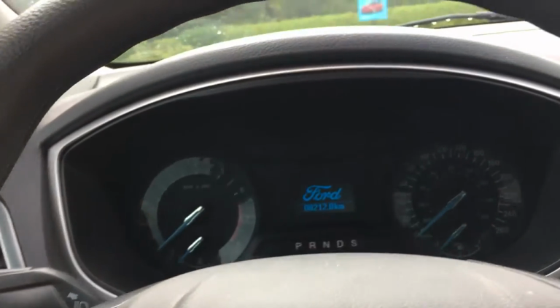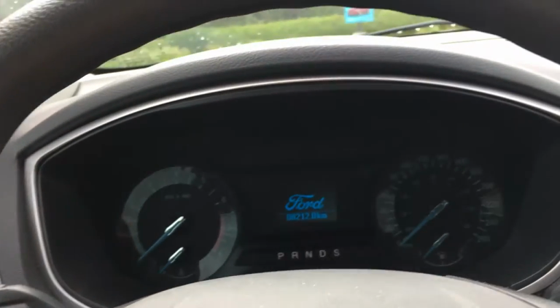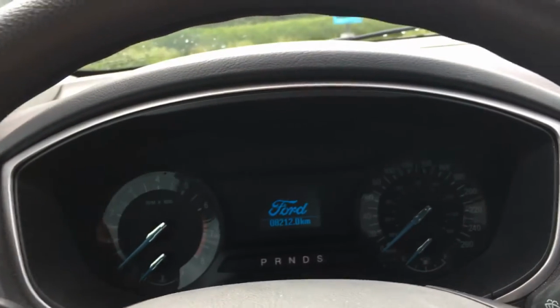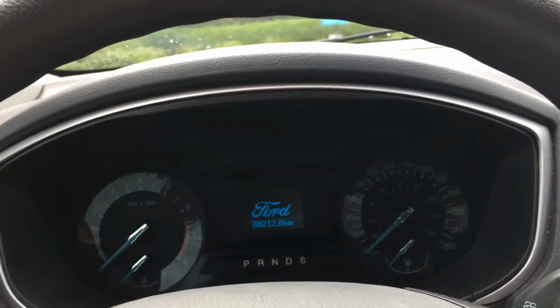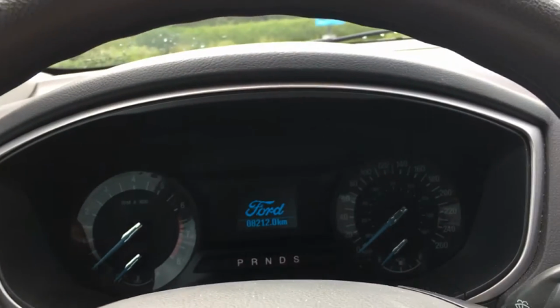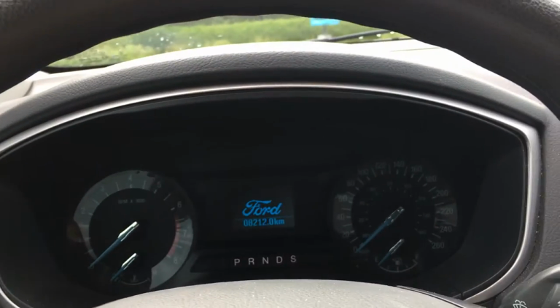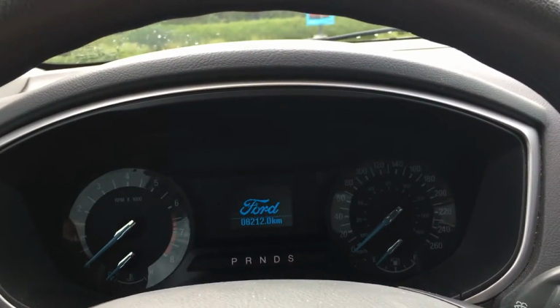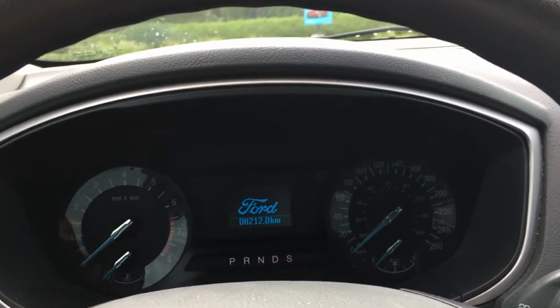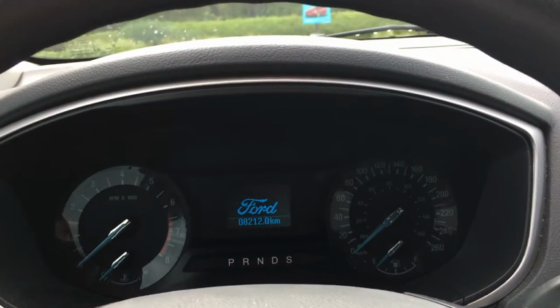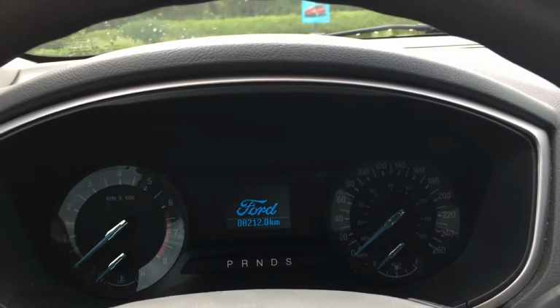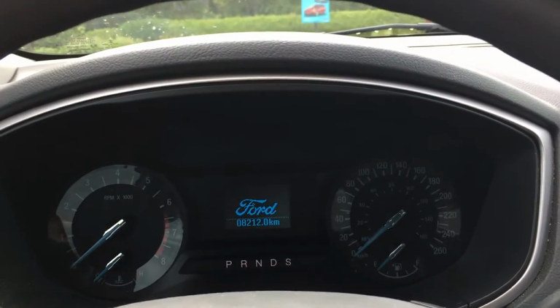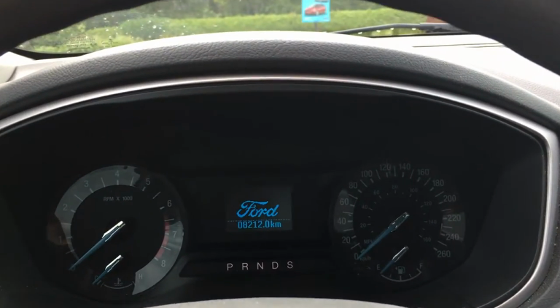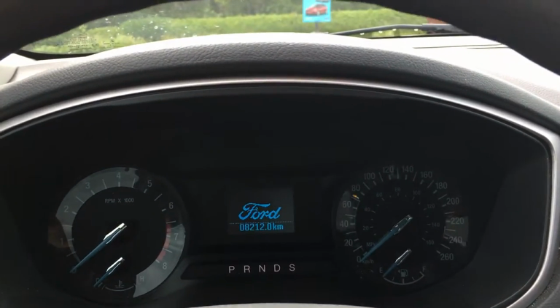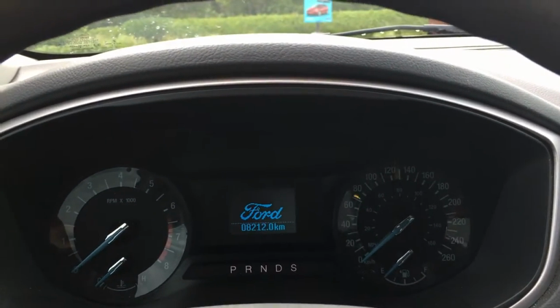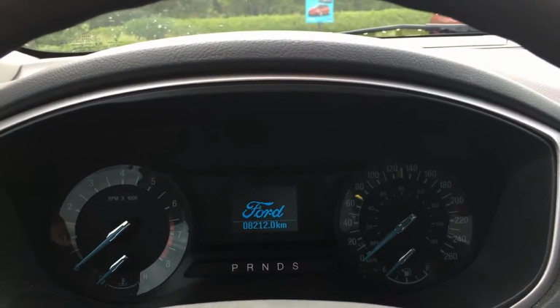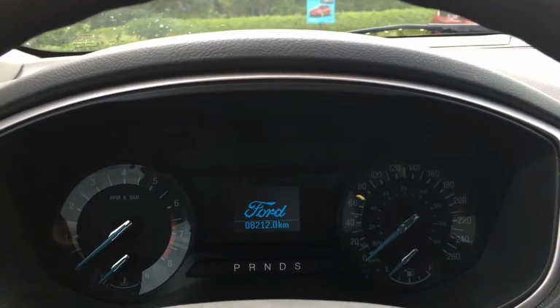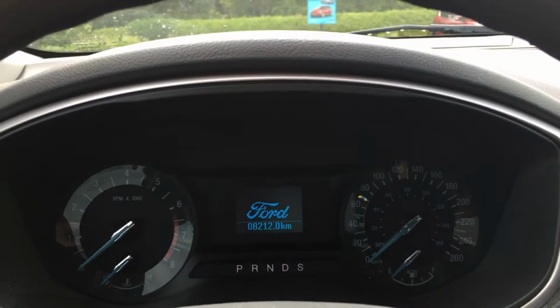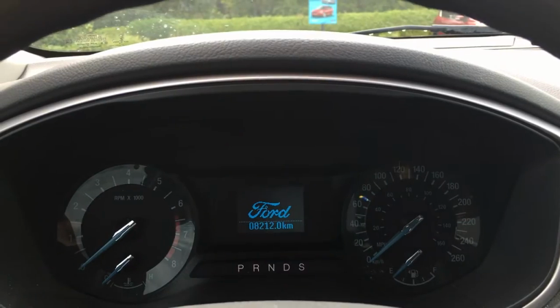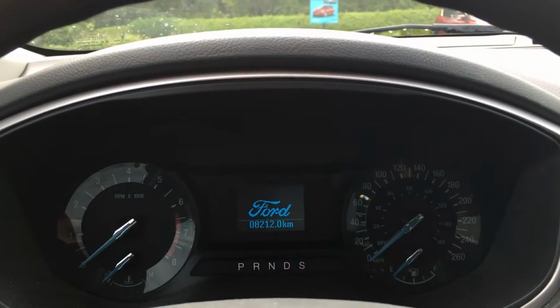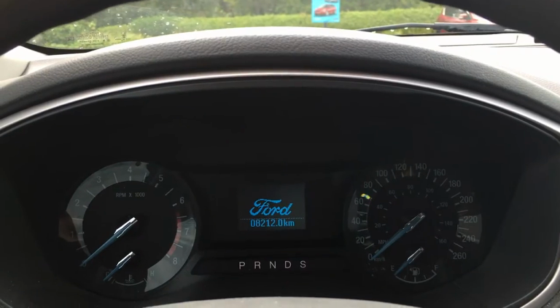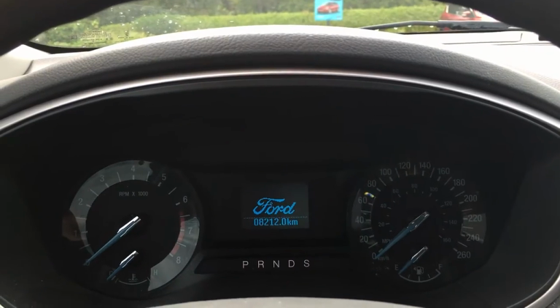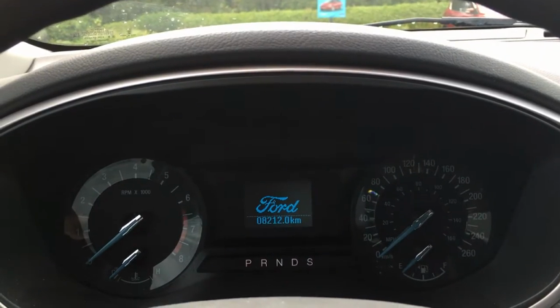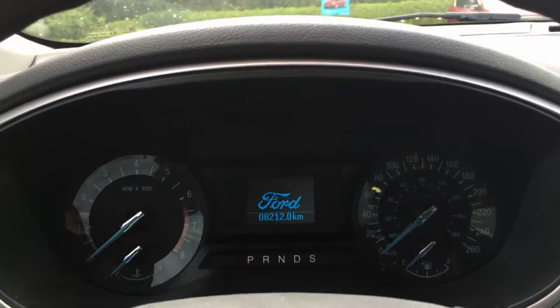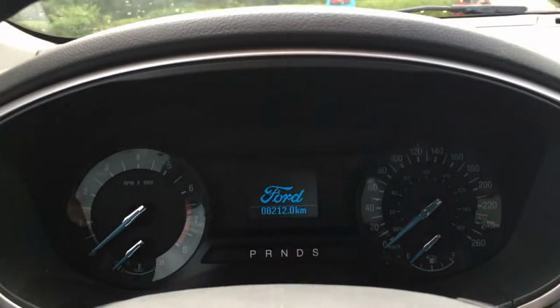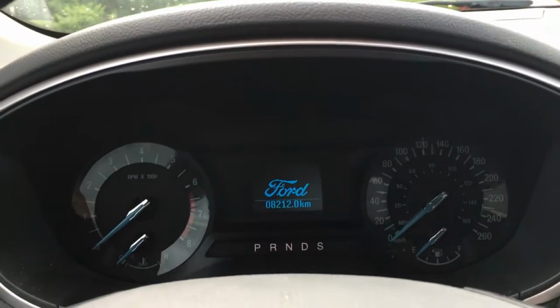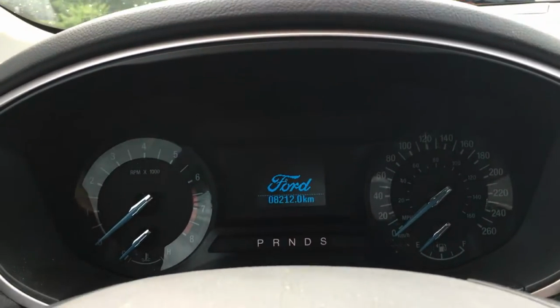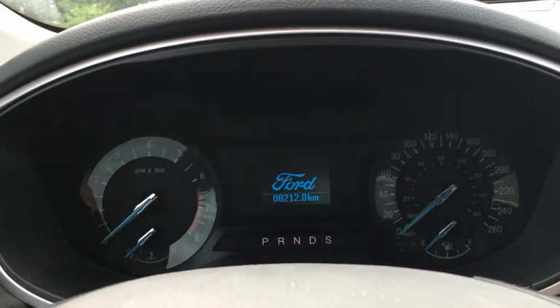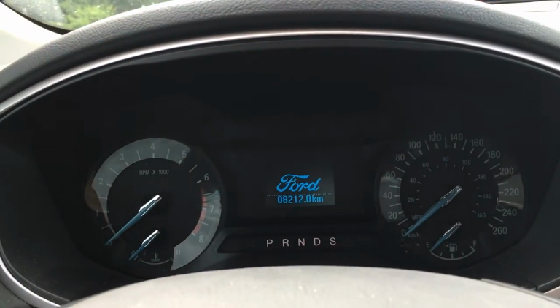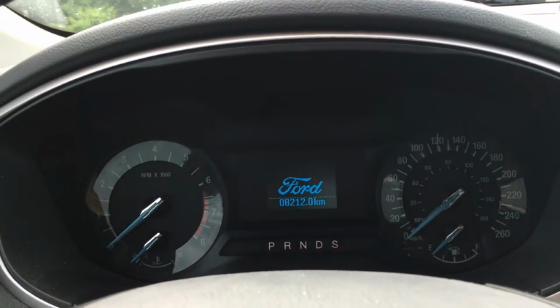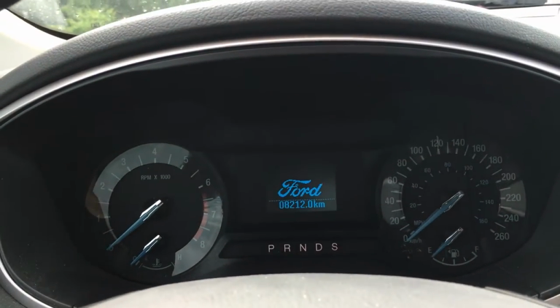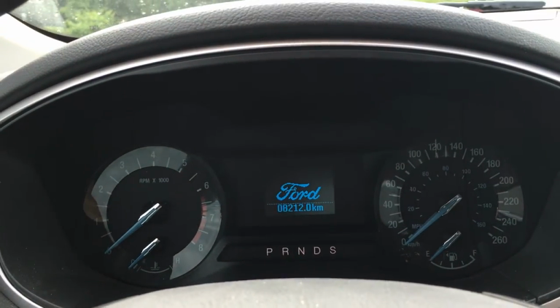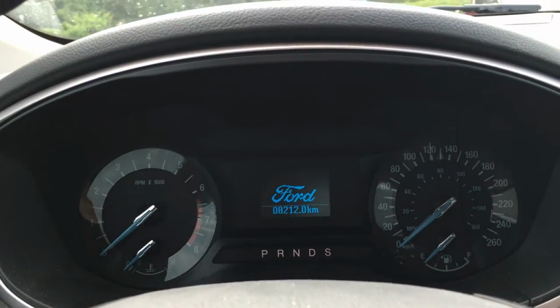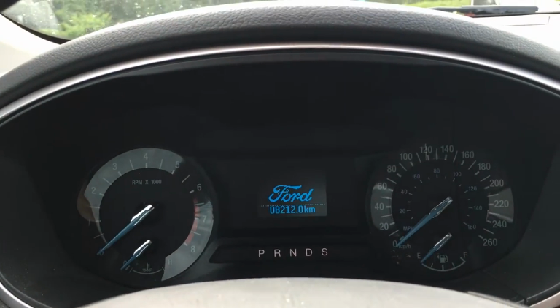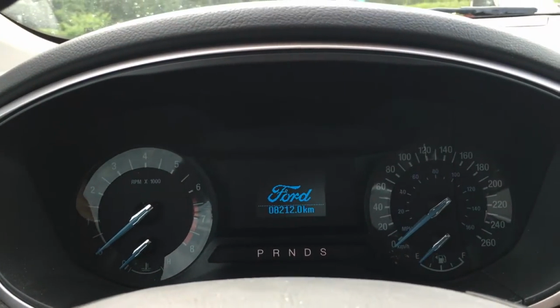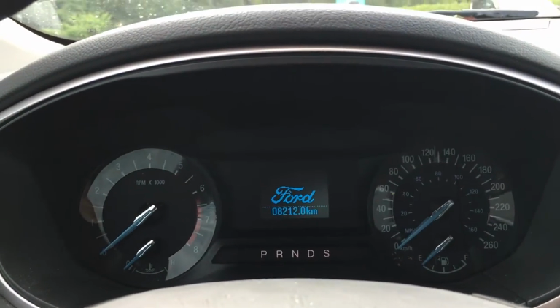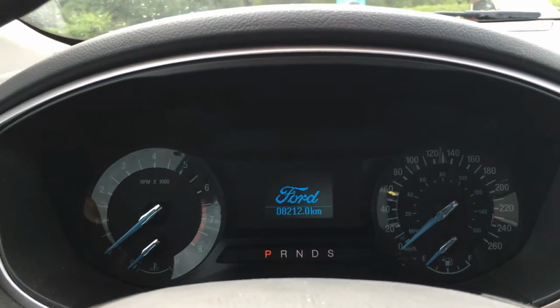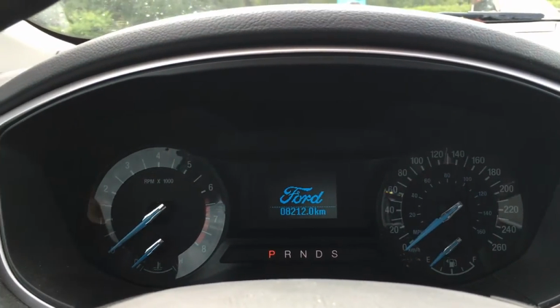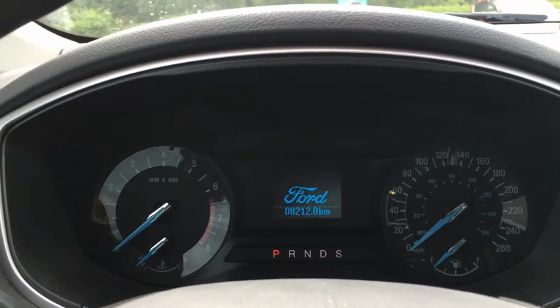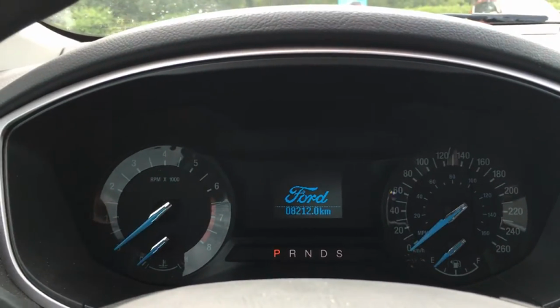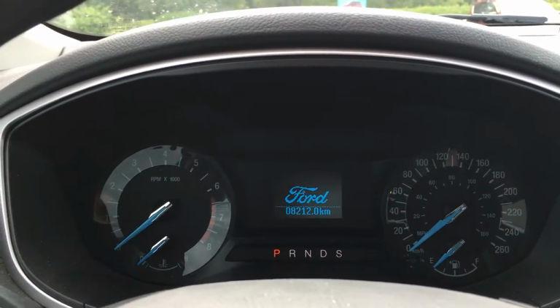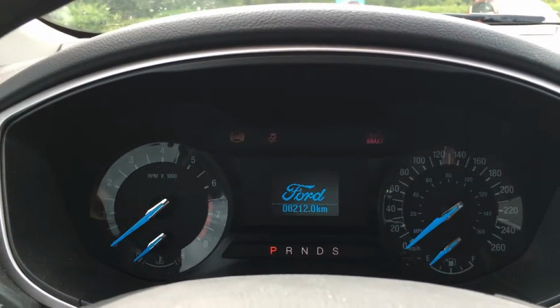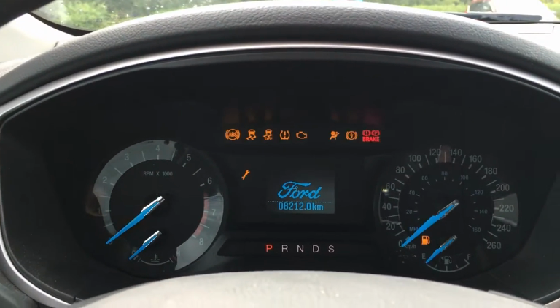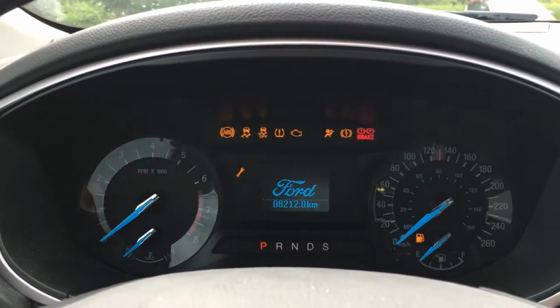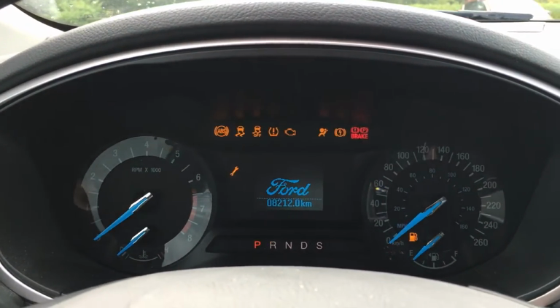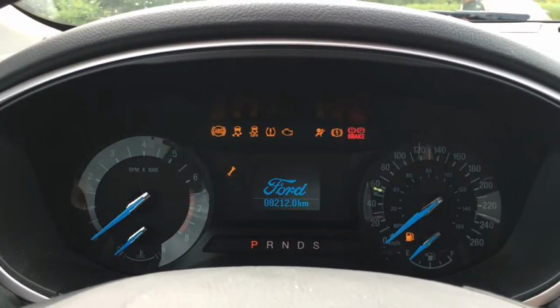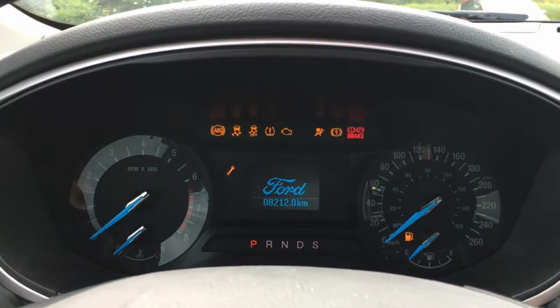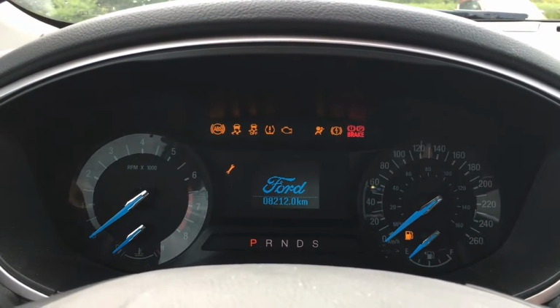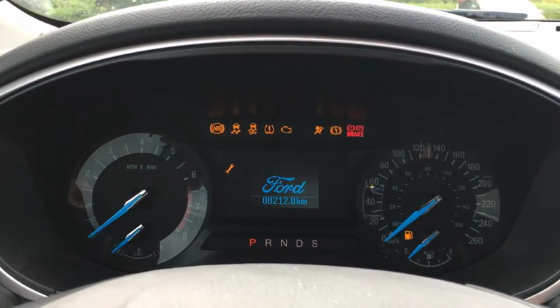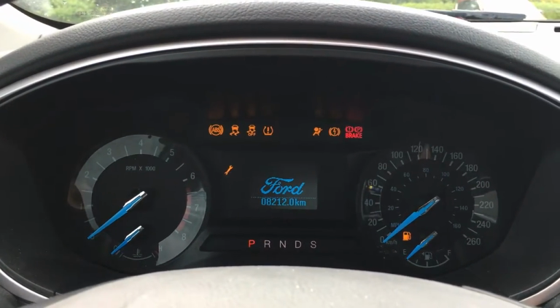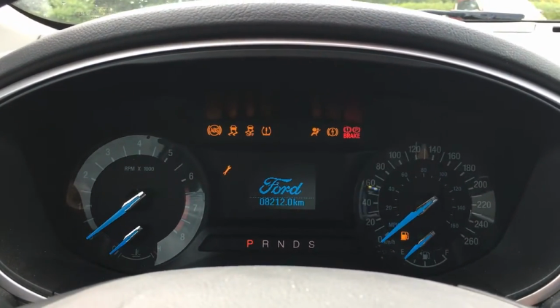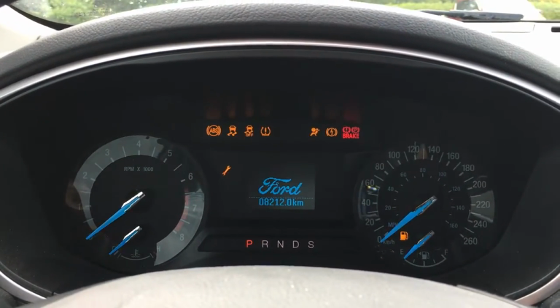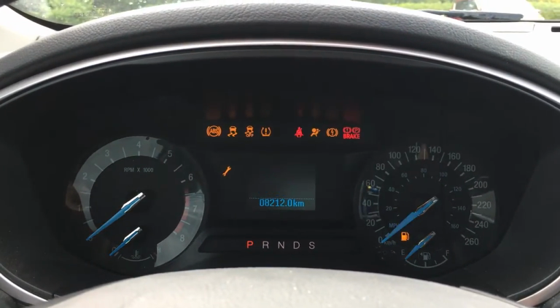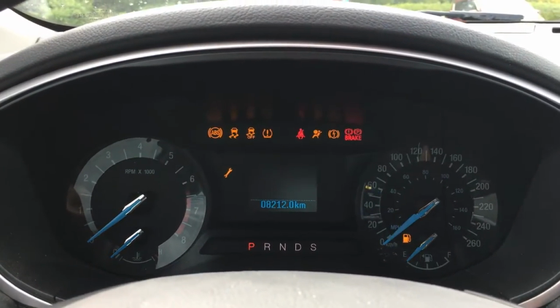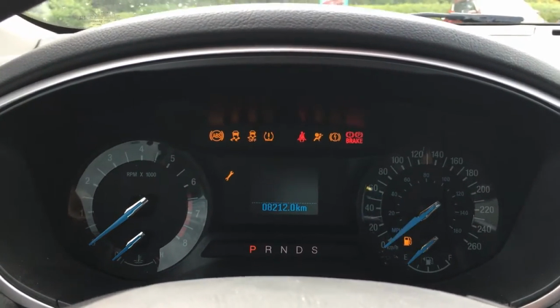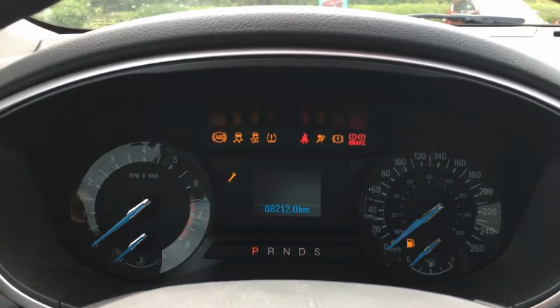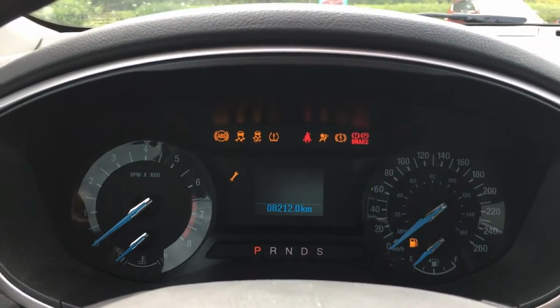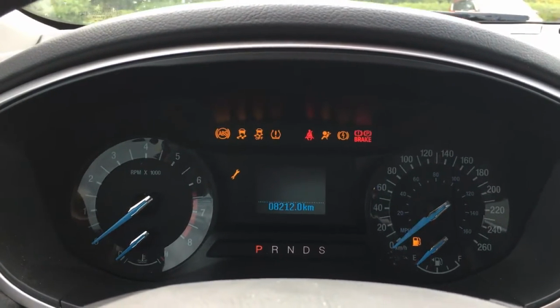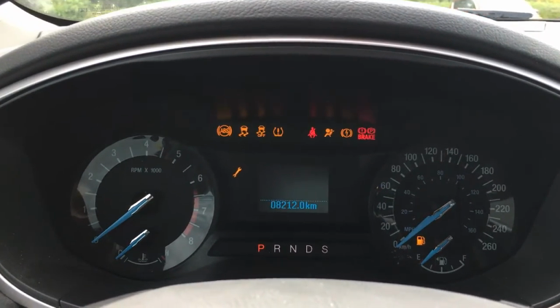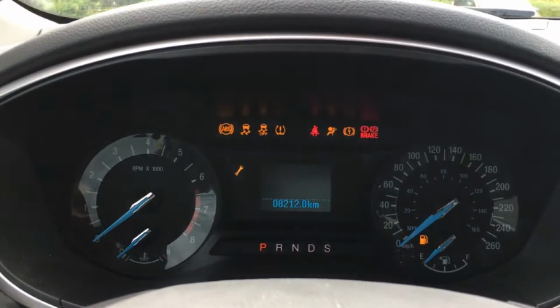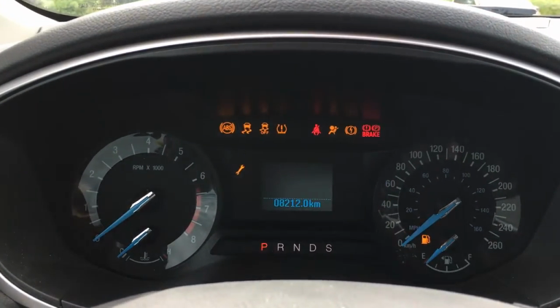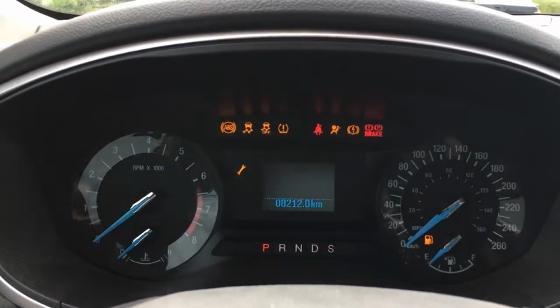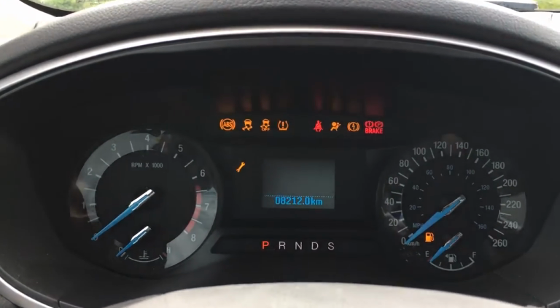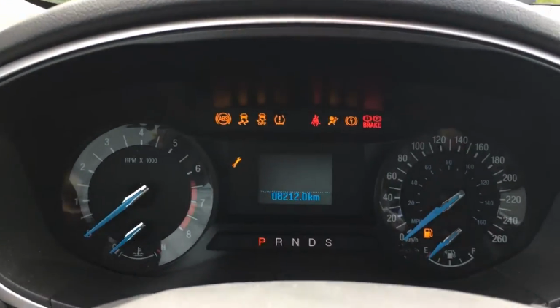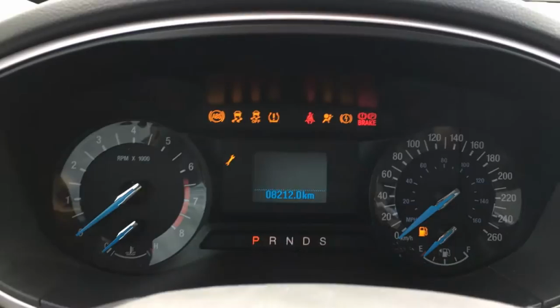On the dash, you'll see any important messages you need to be aware of. You also have the dials for your speedometer, tachometer, and your odometer is digital.